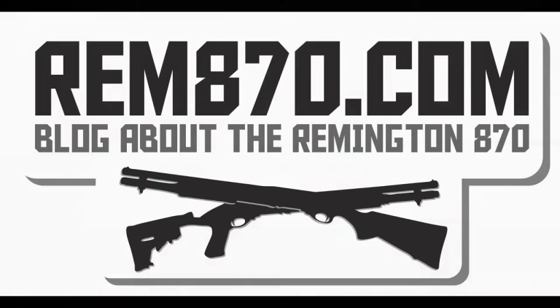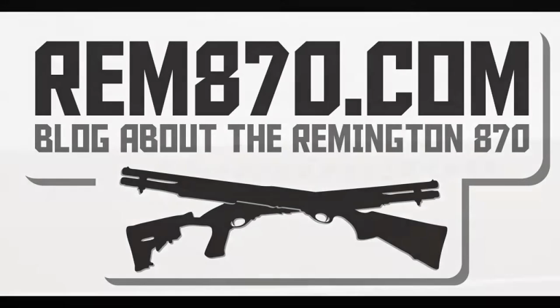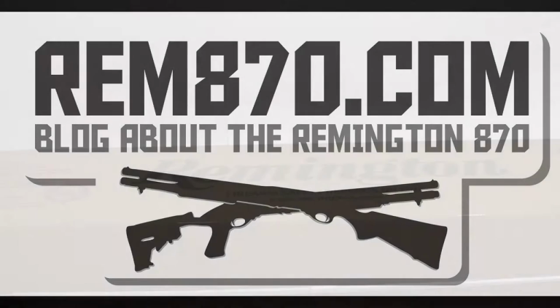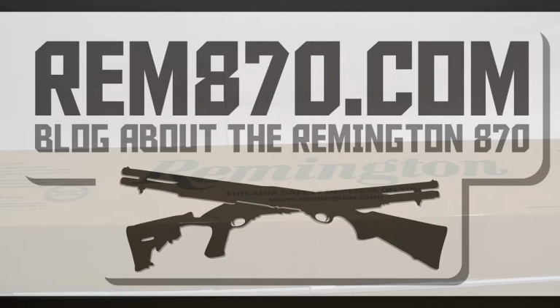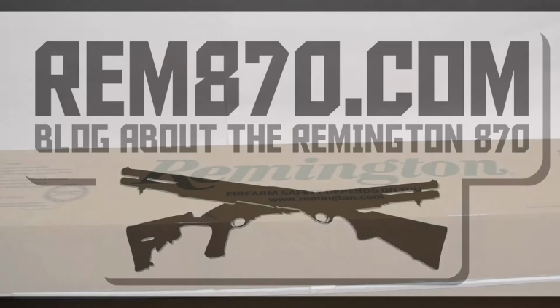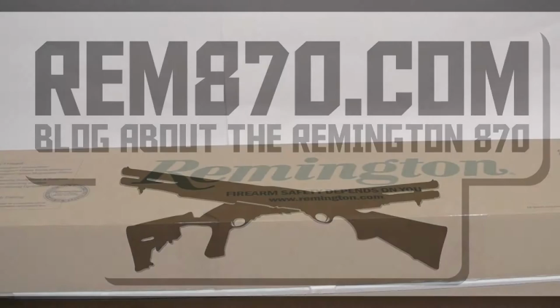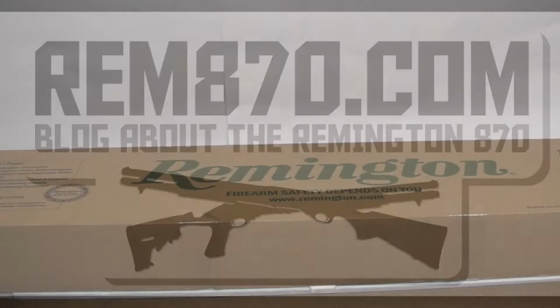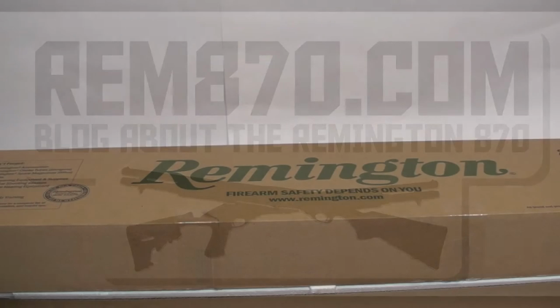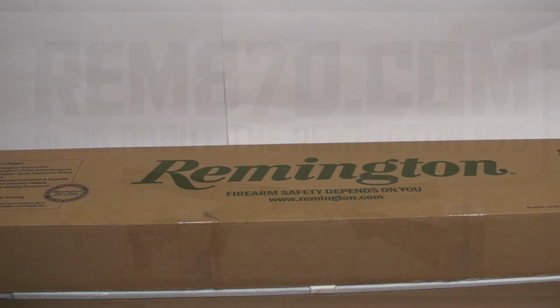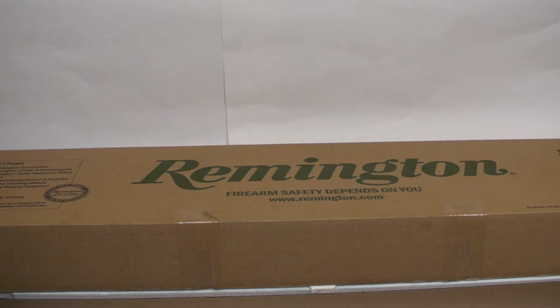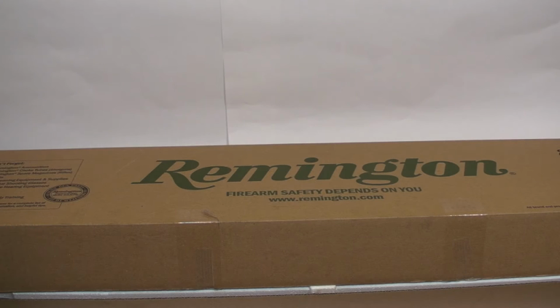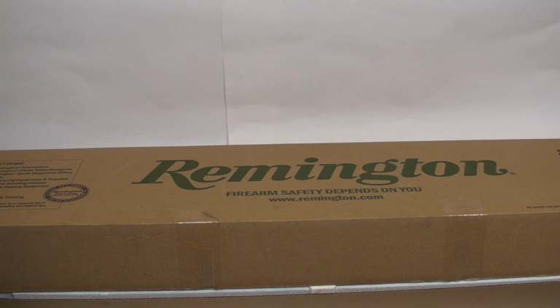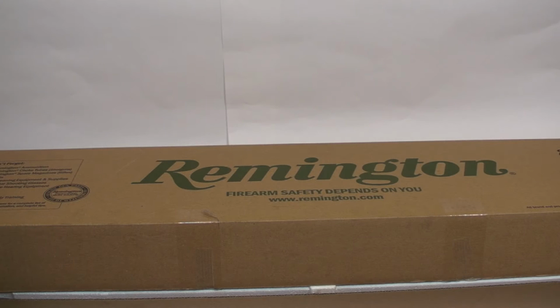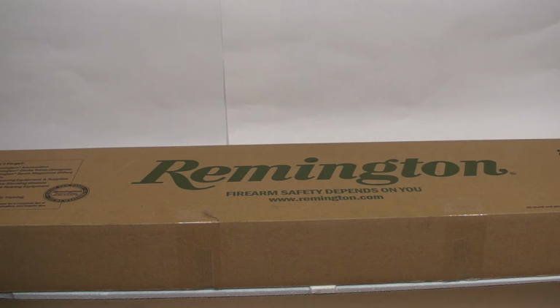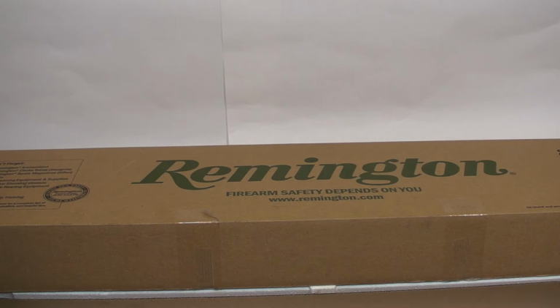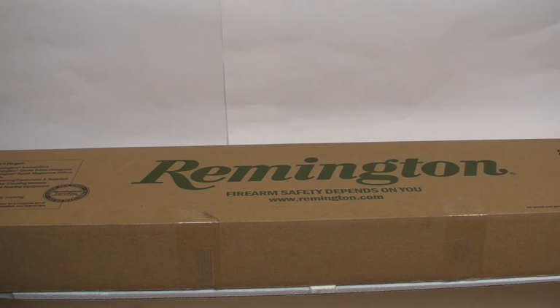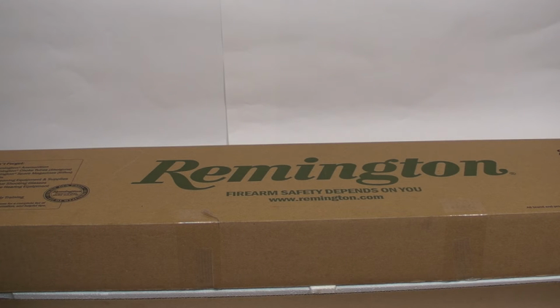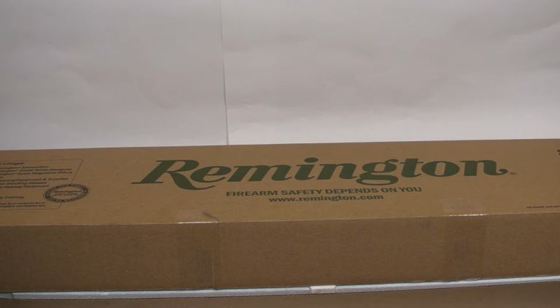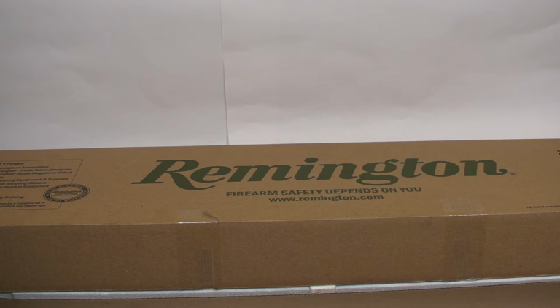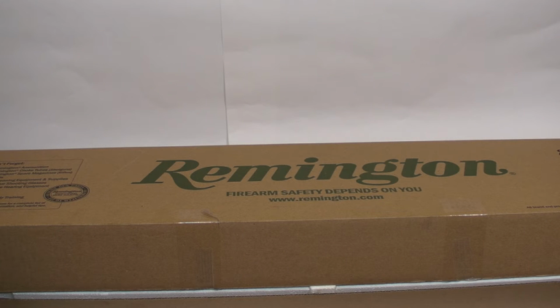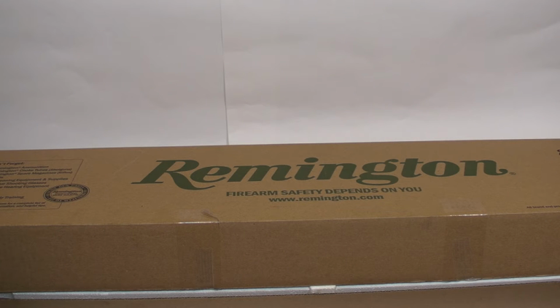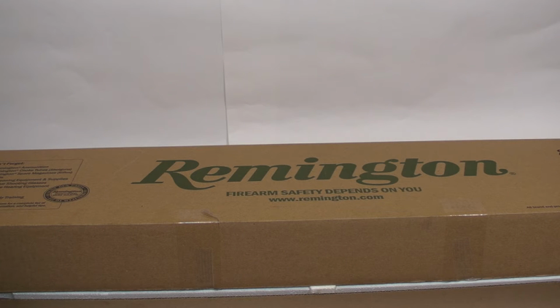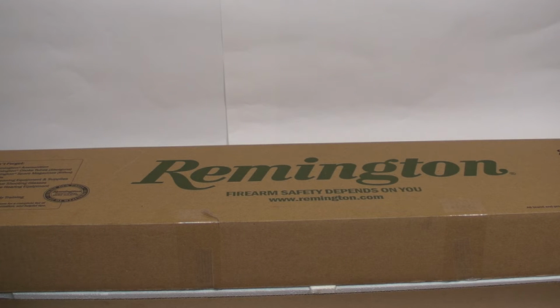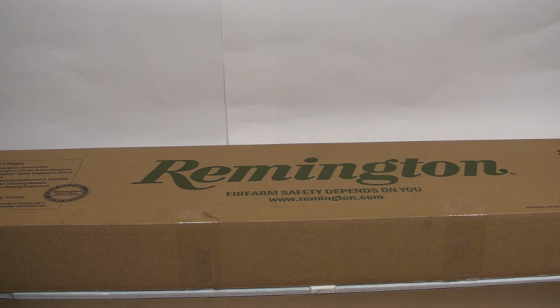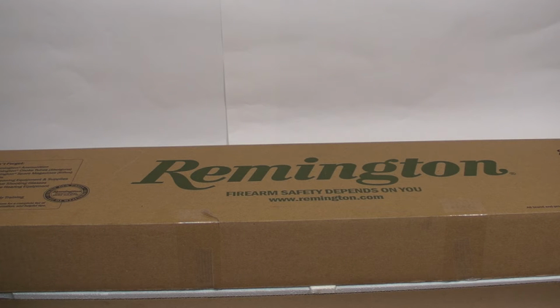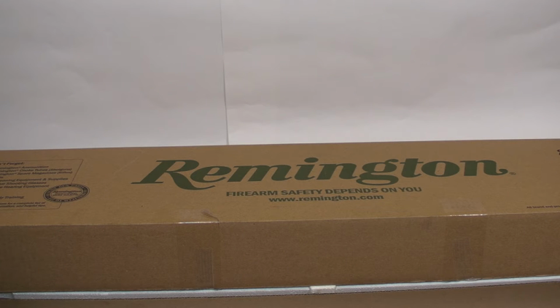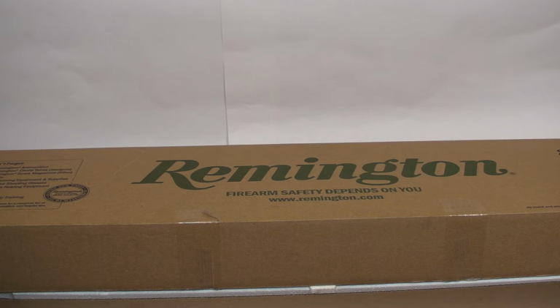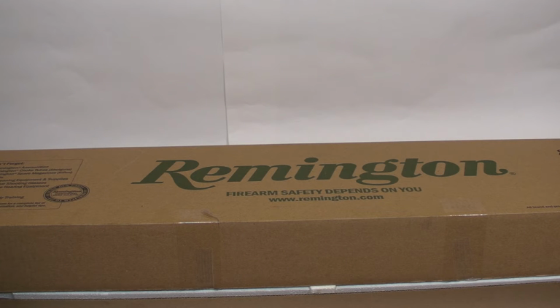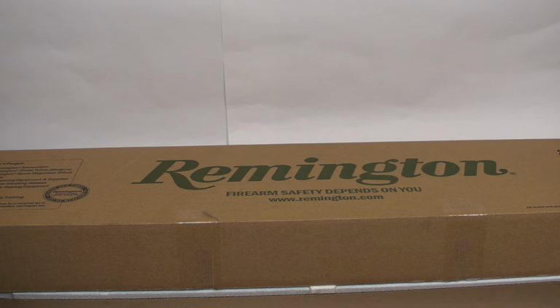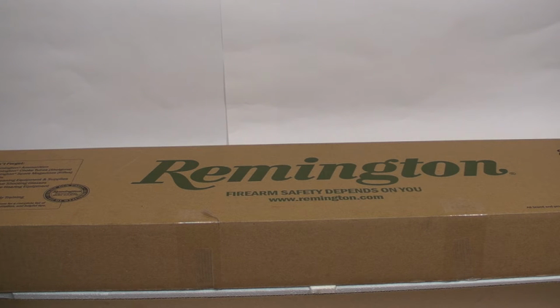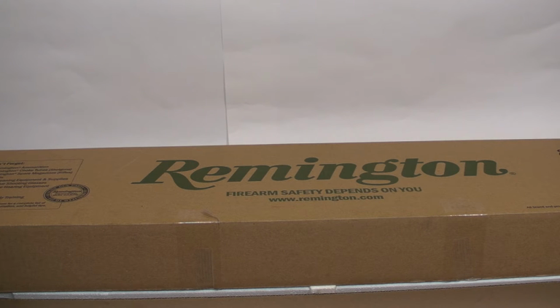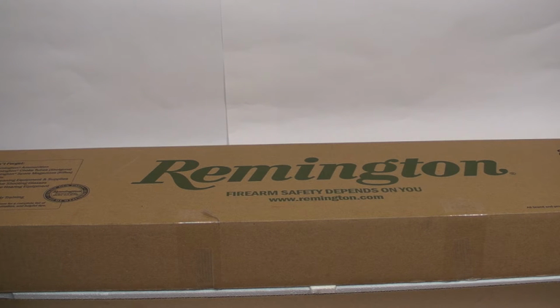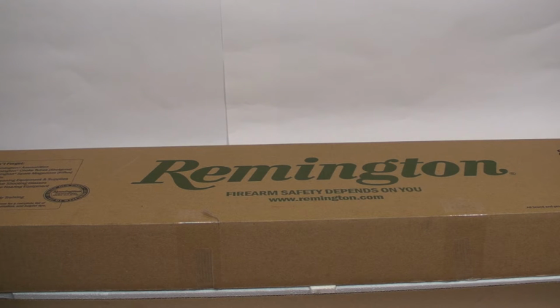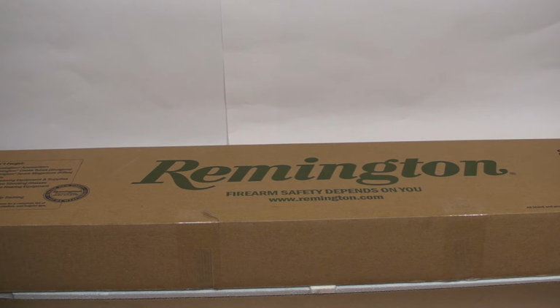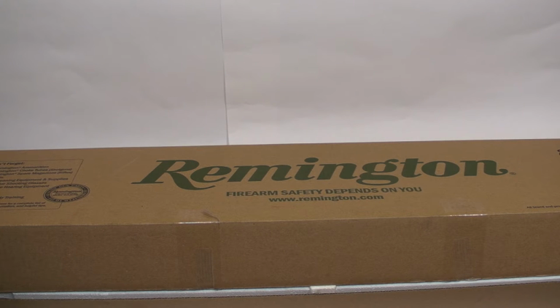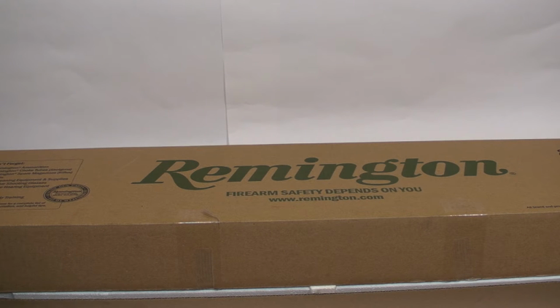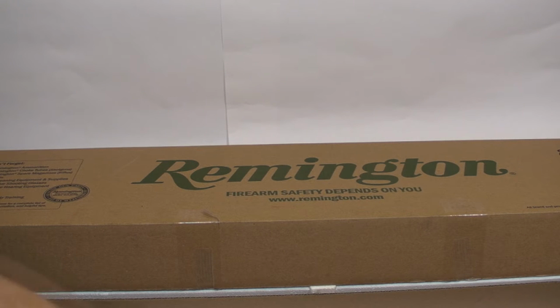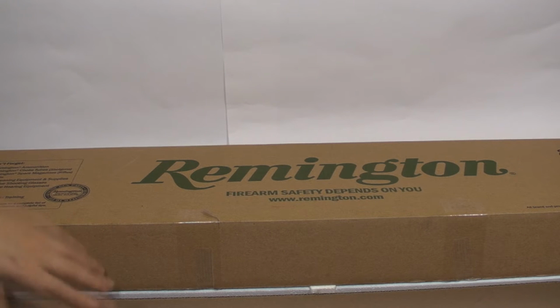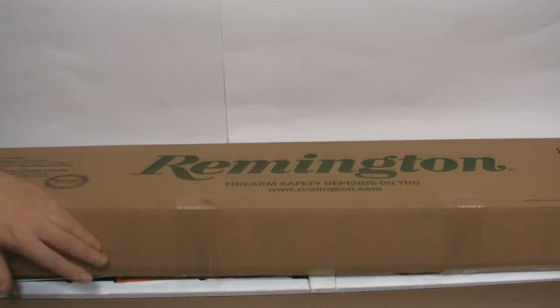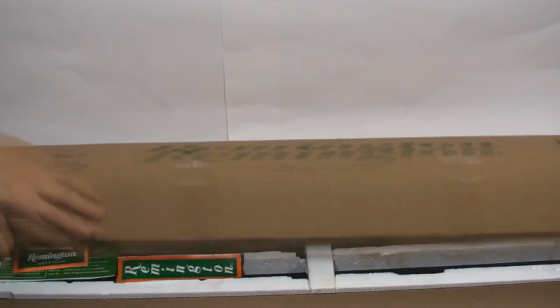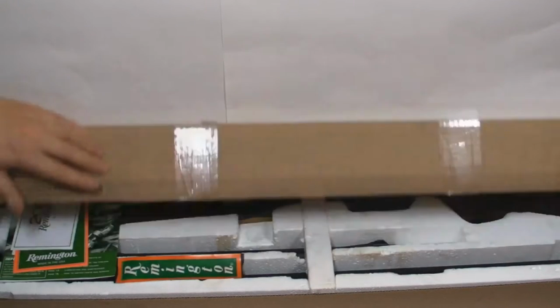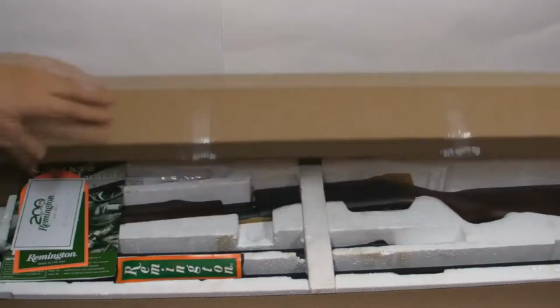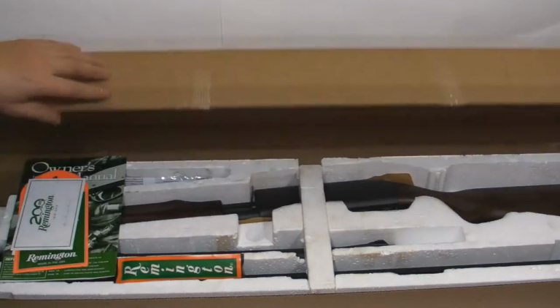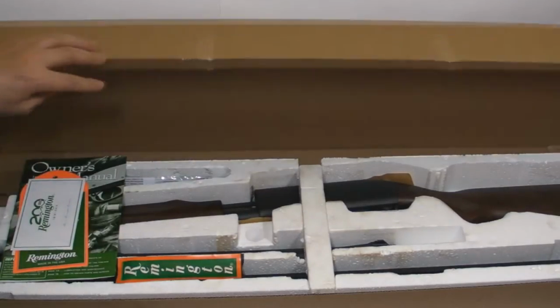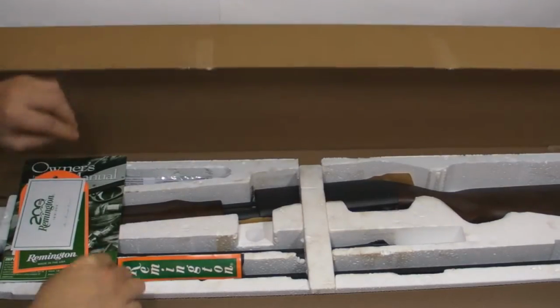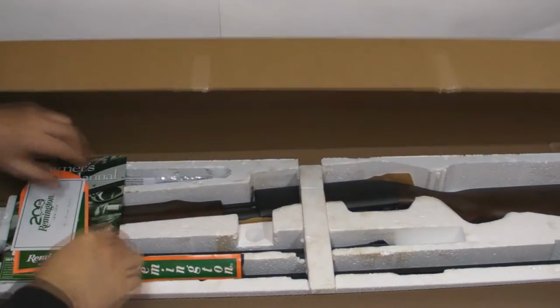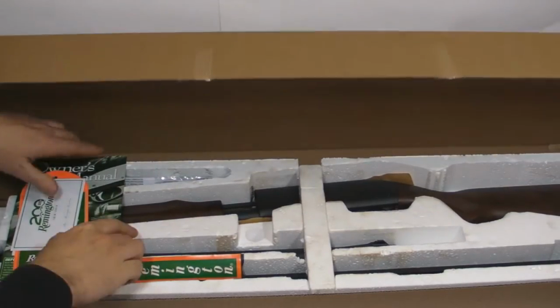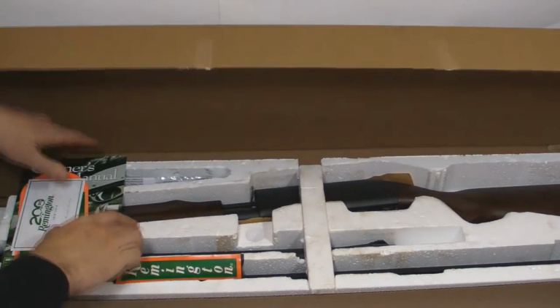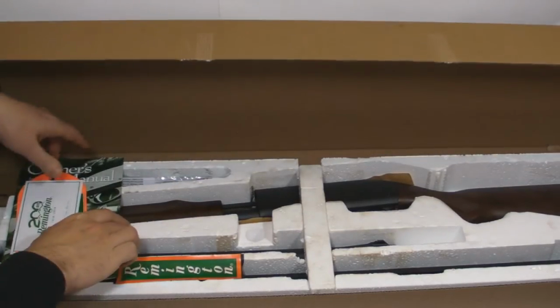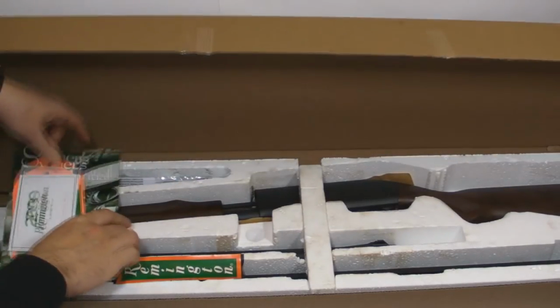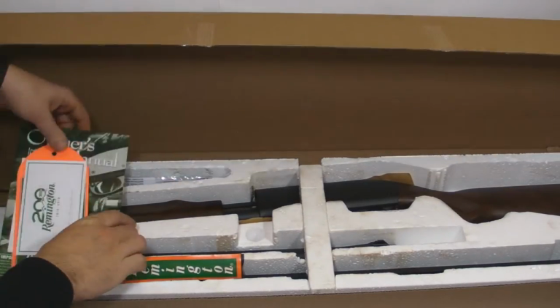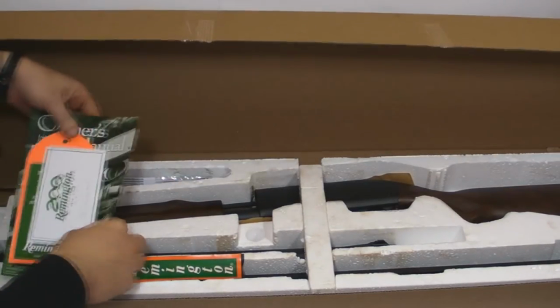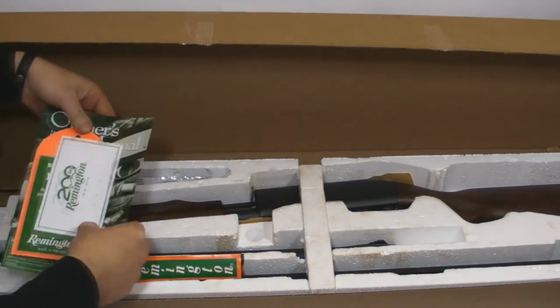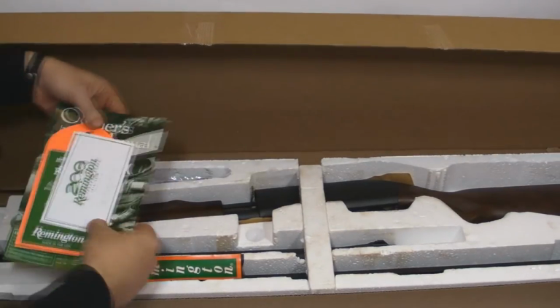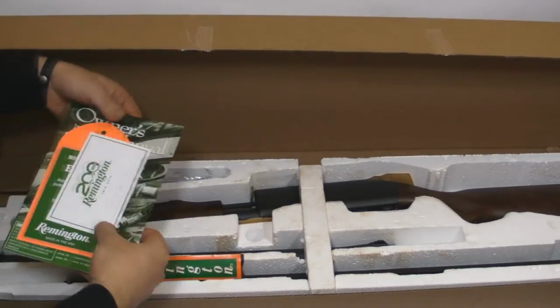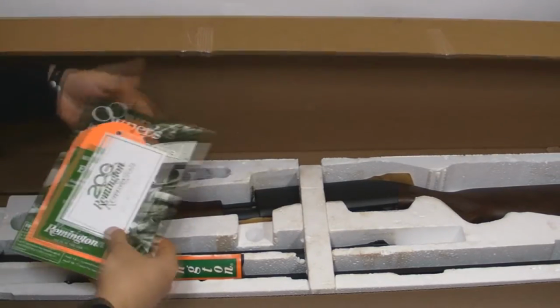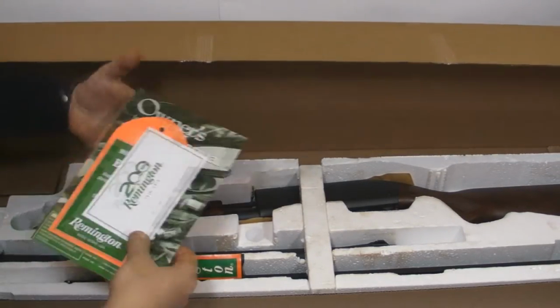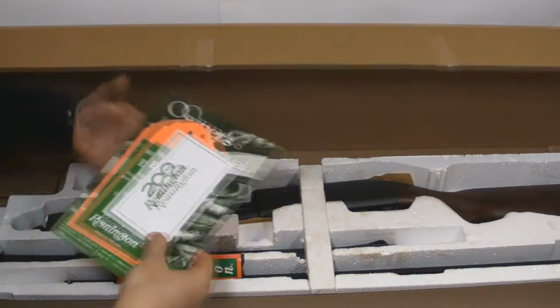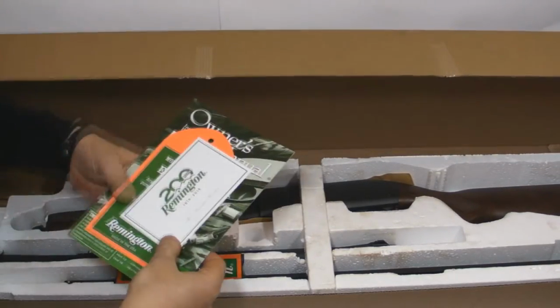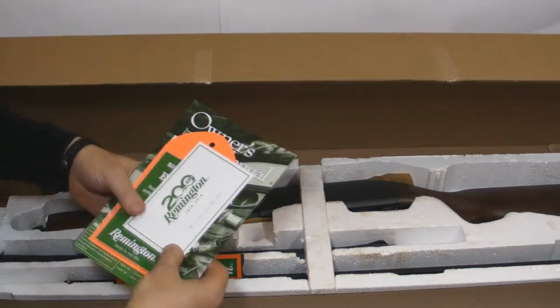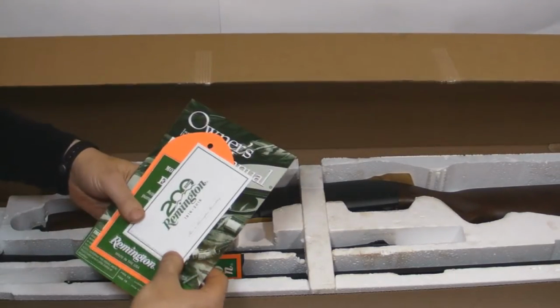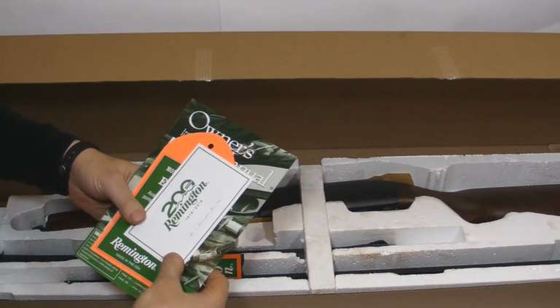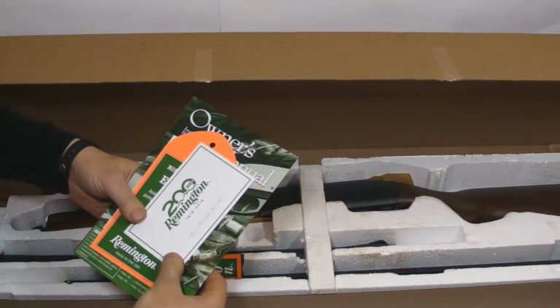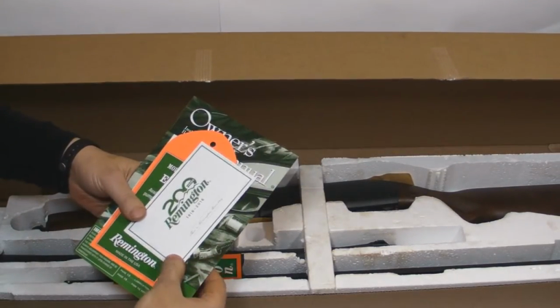Unboxing brand new Remington 870 combo. So what we have here?